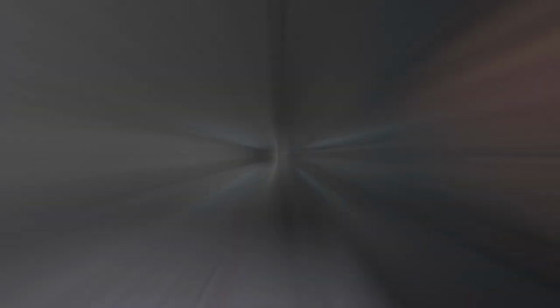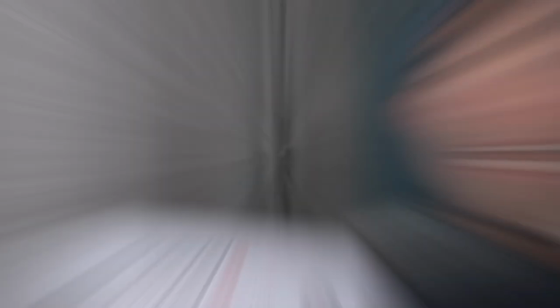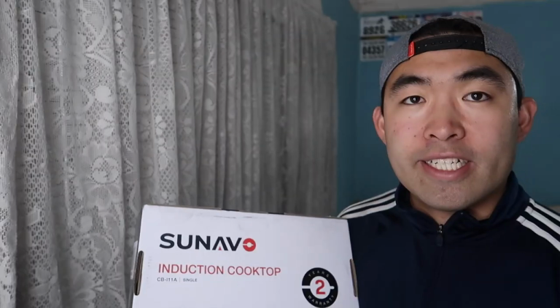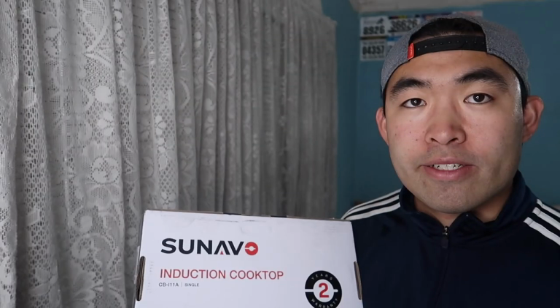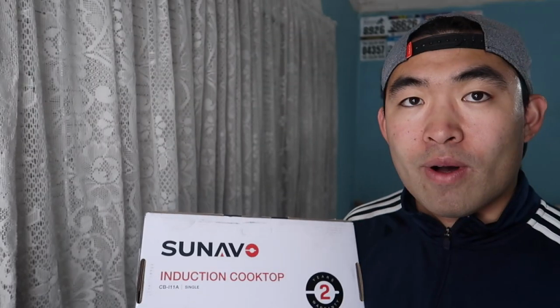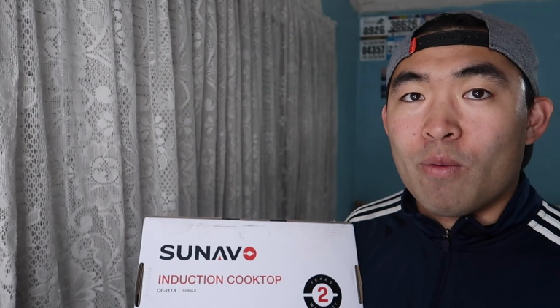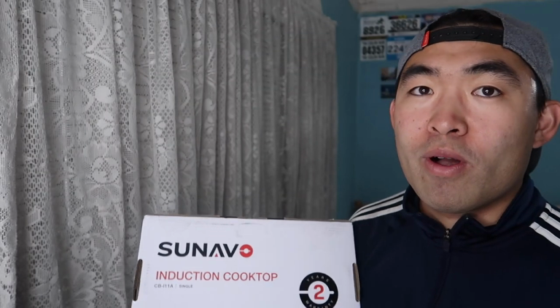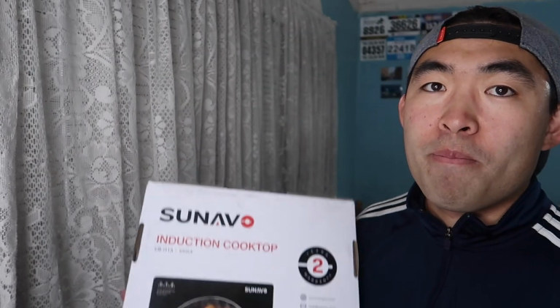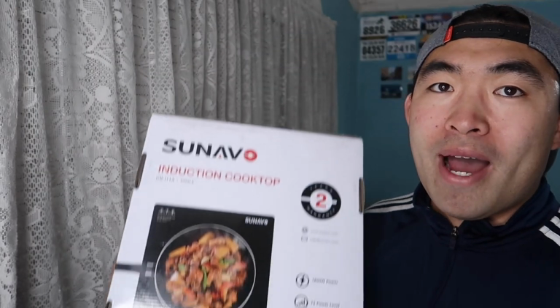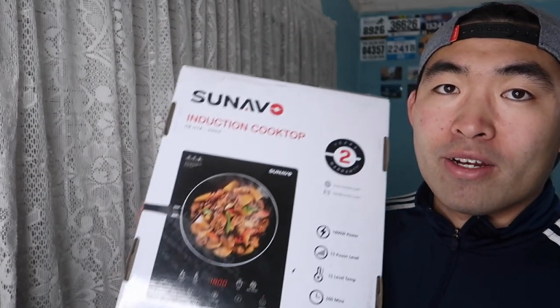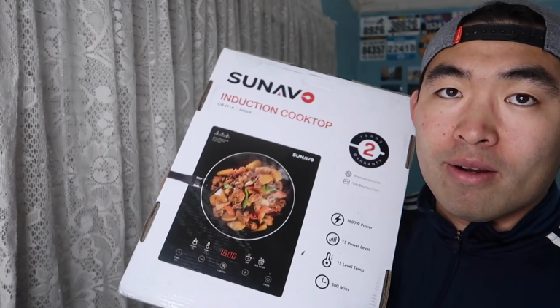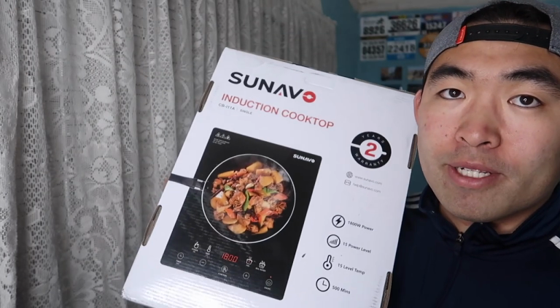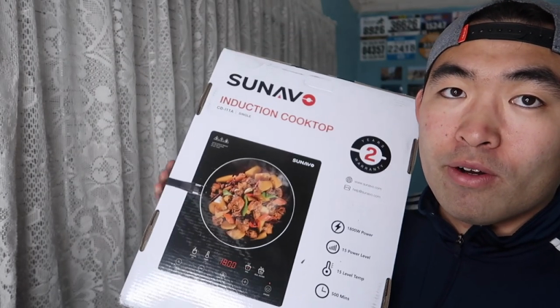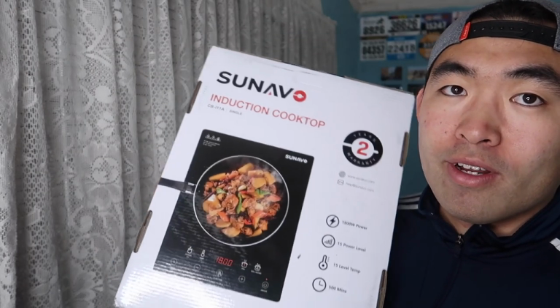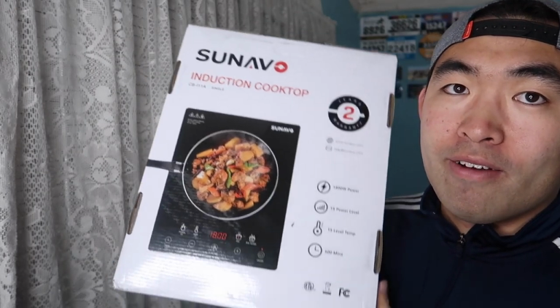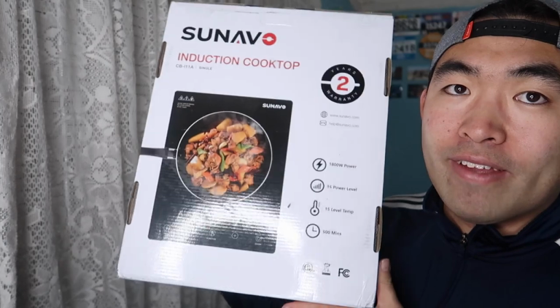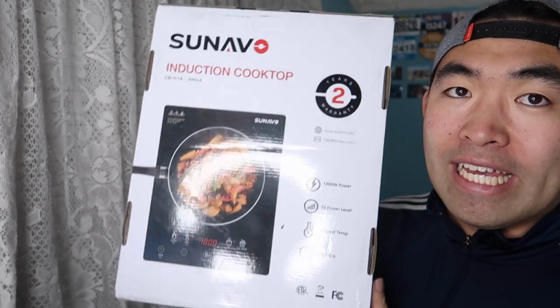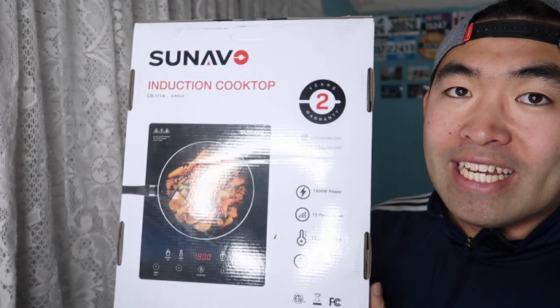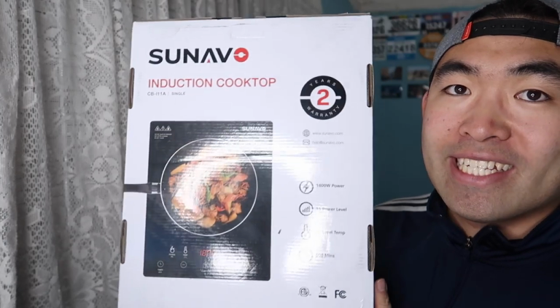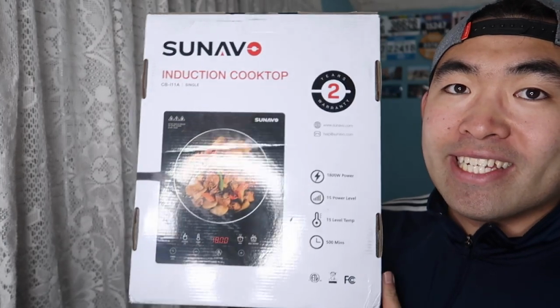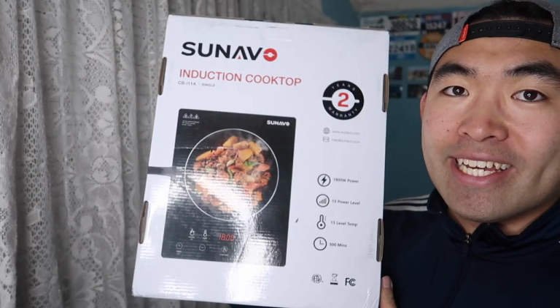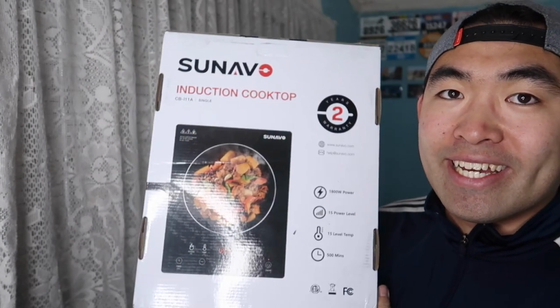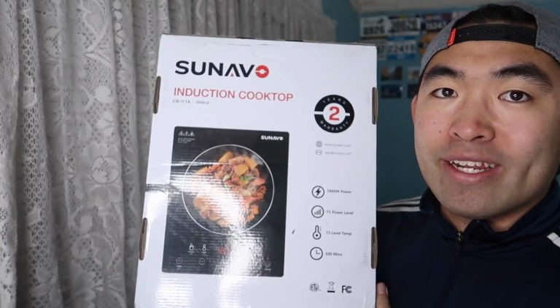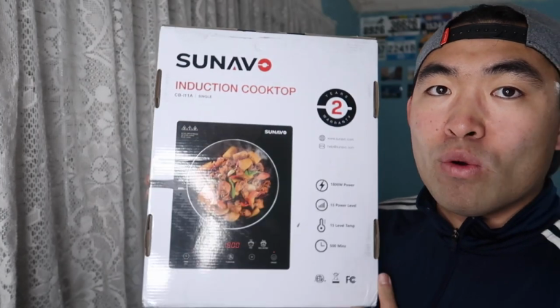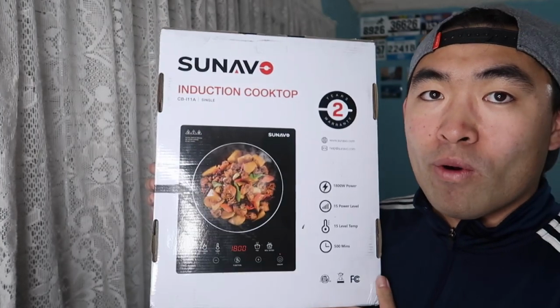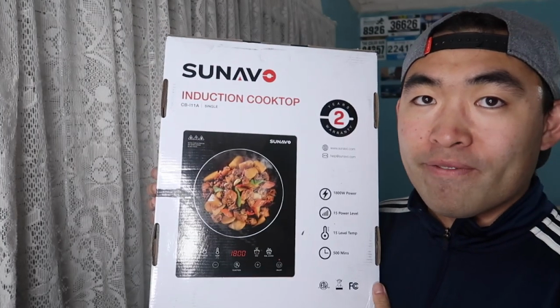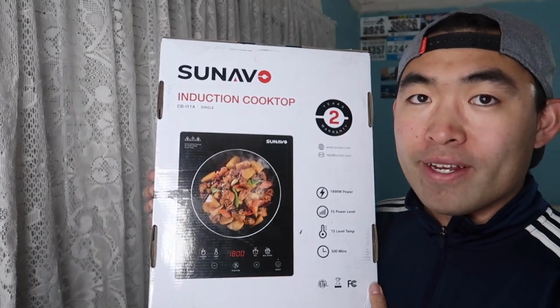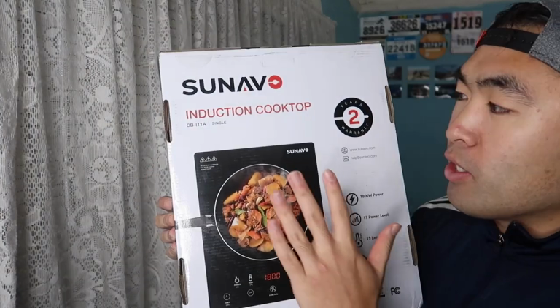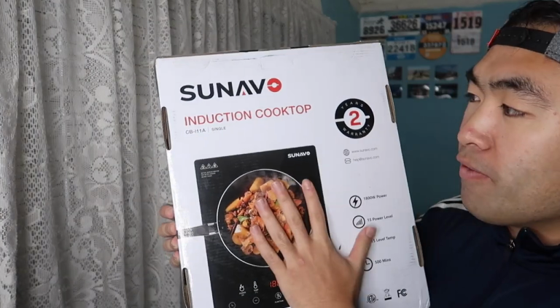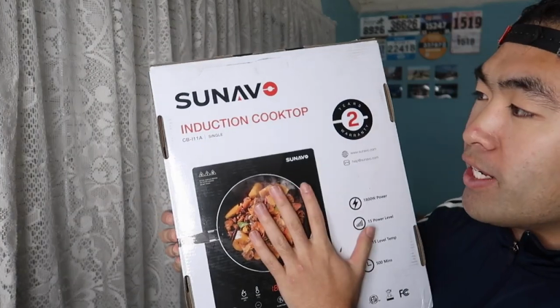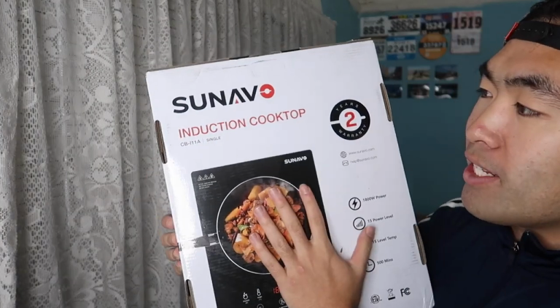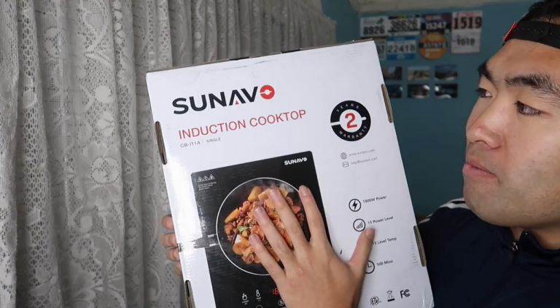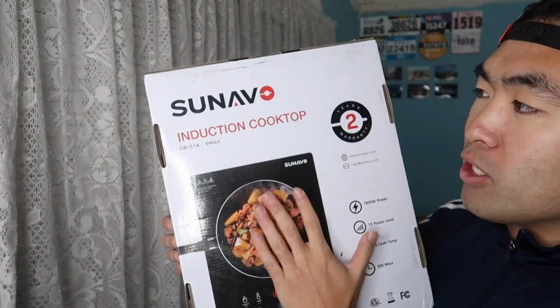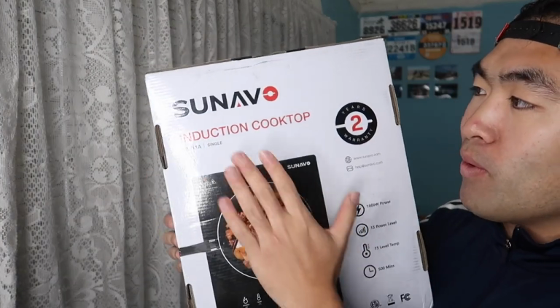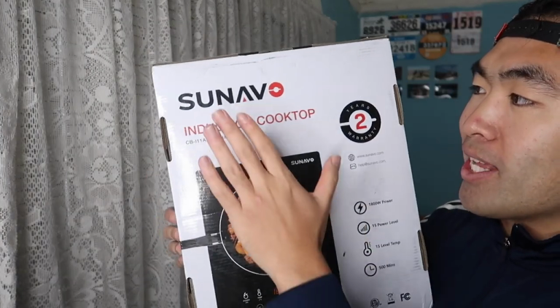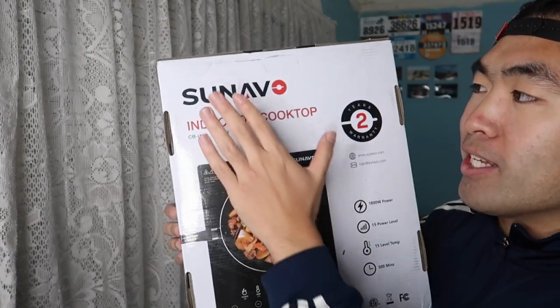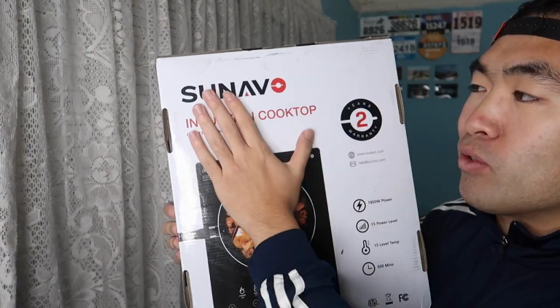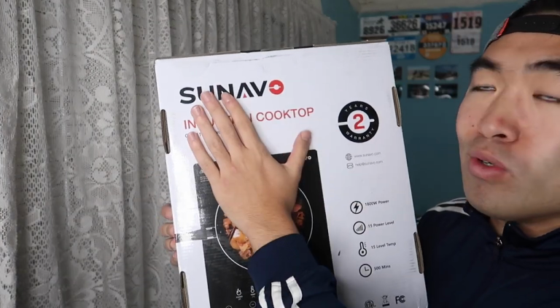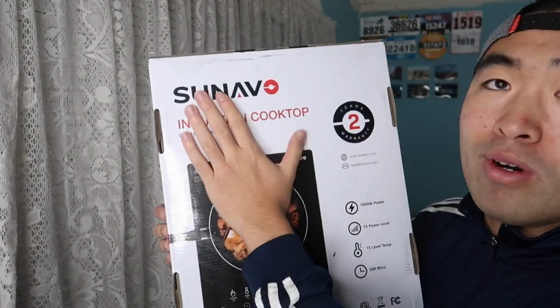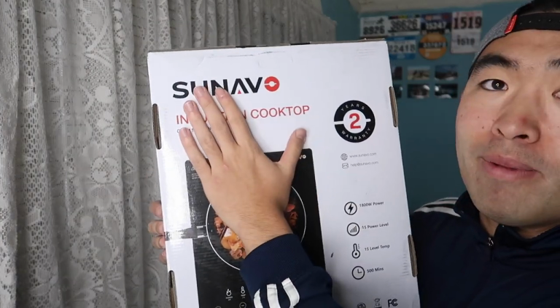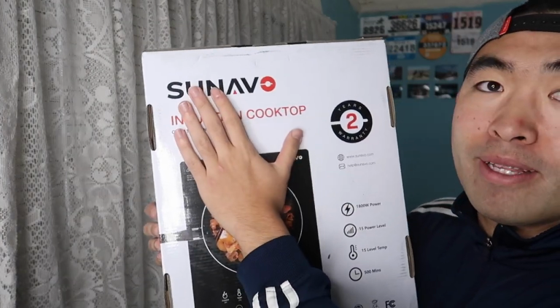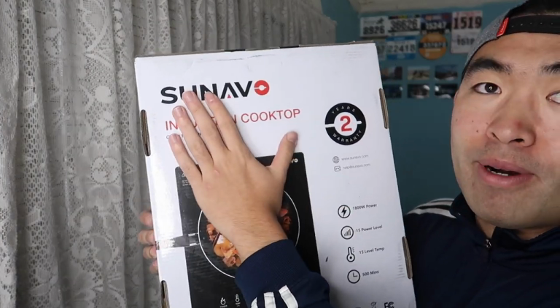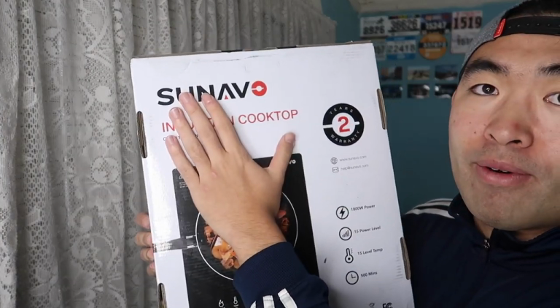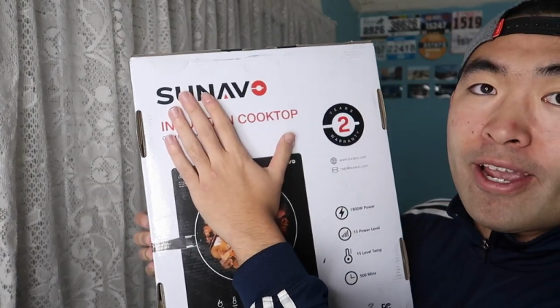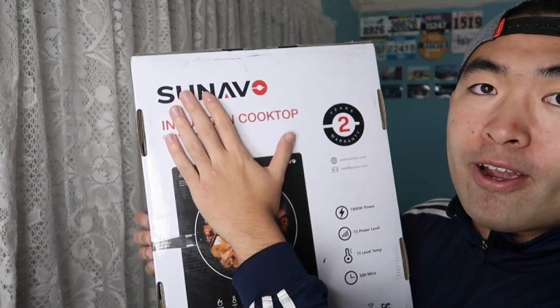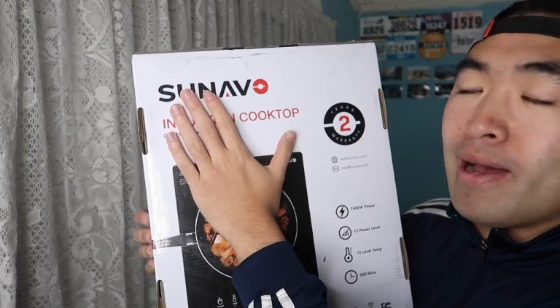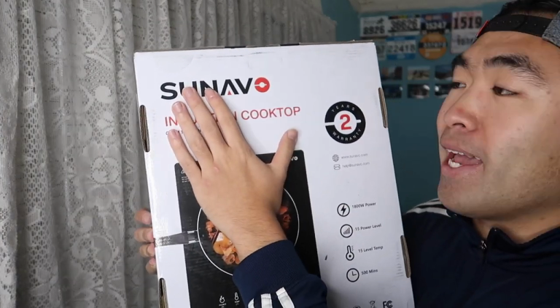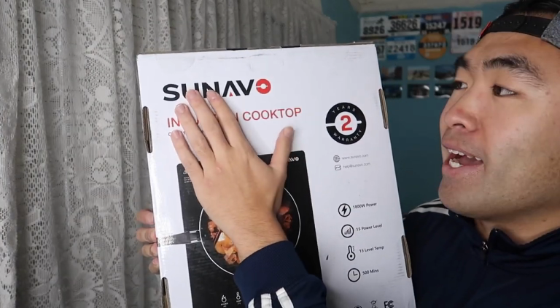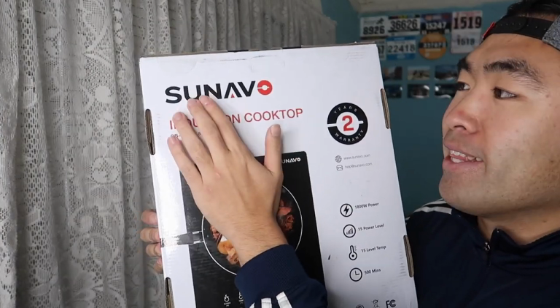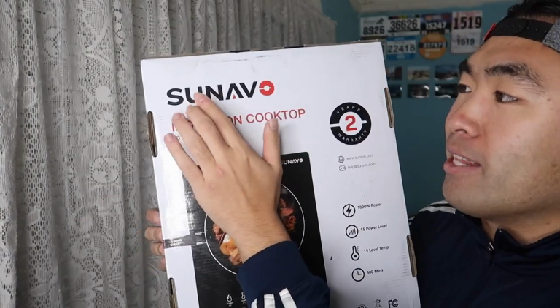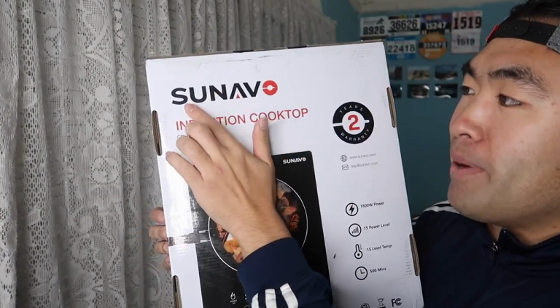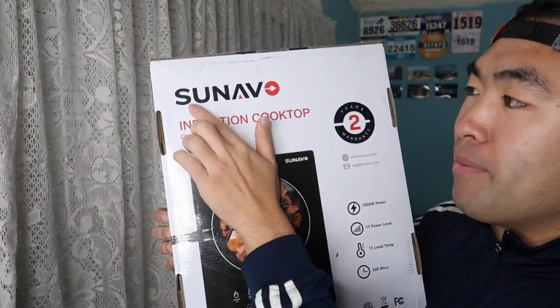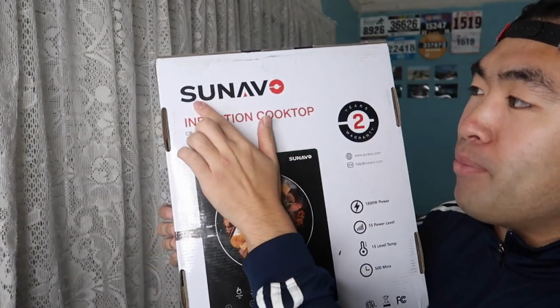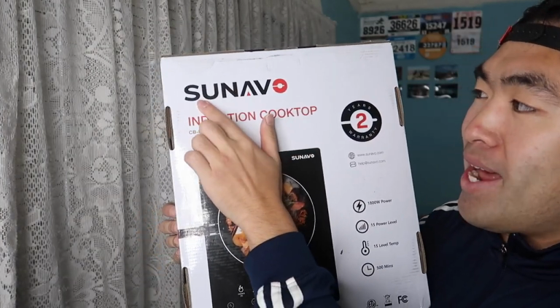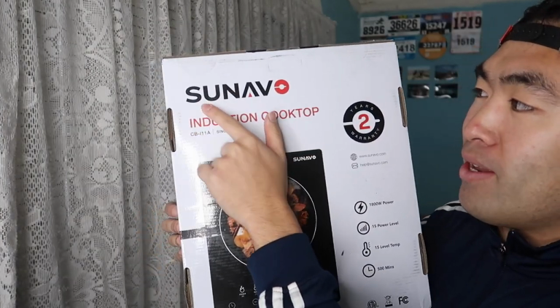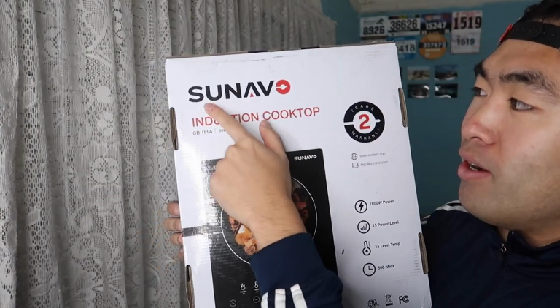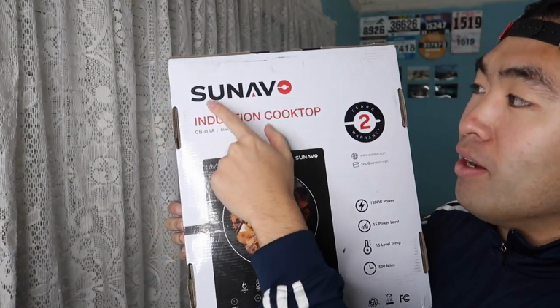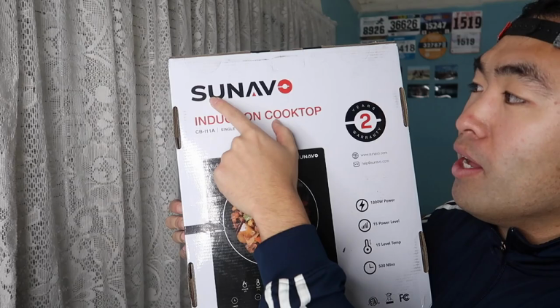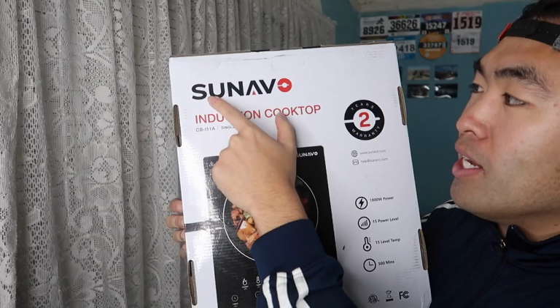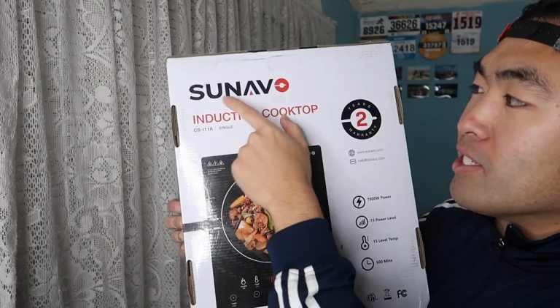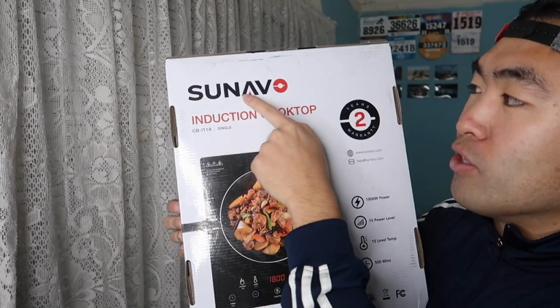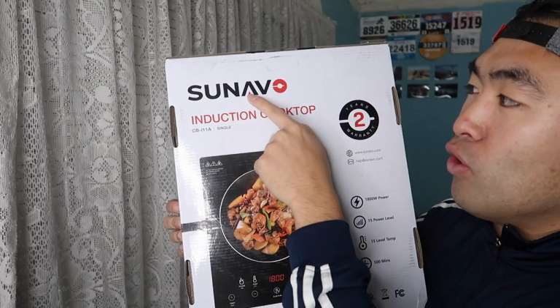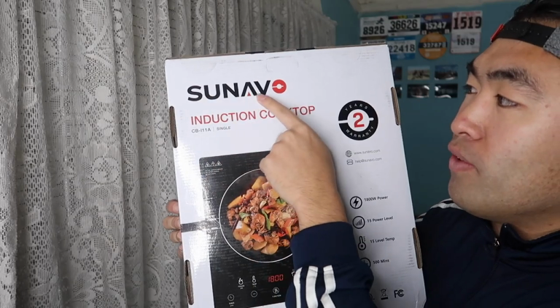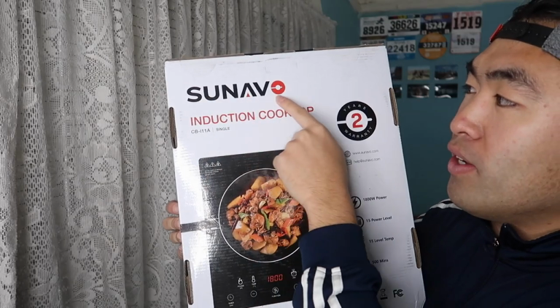Hey G-Squad, welcome back to an episode of Is It Worth It. For today's episode we got this cool amazing product right here in my hand, and it's by a brand called Zenova.